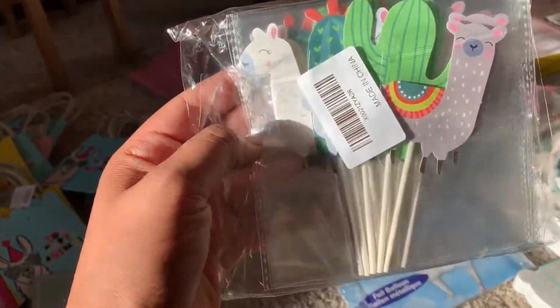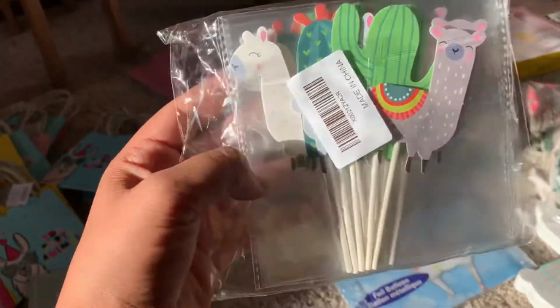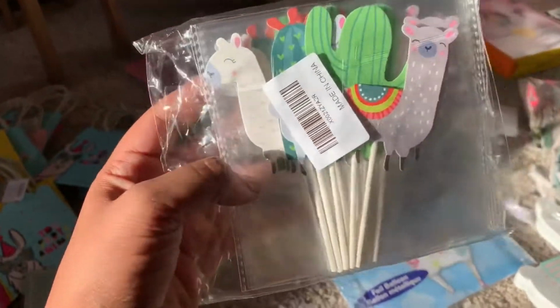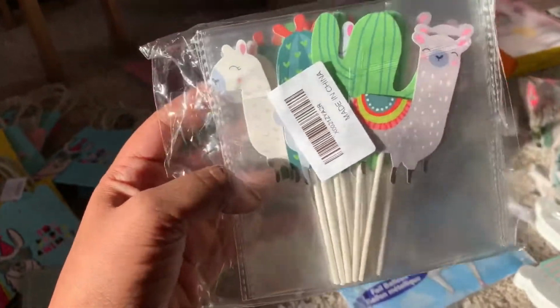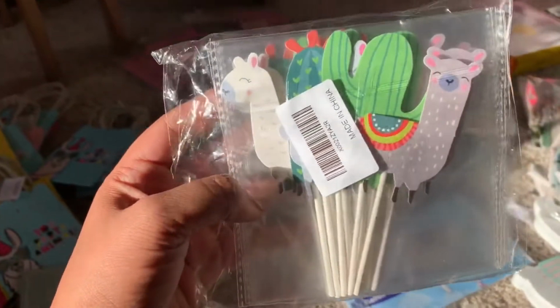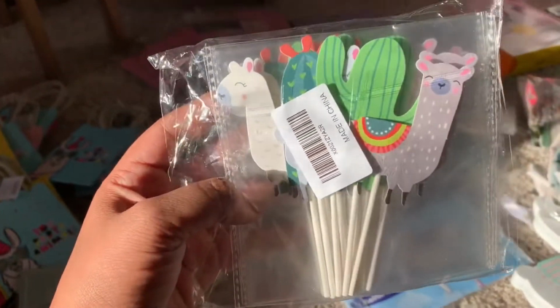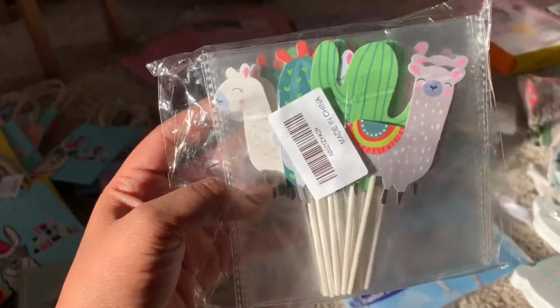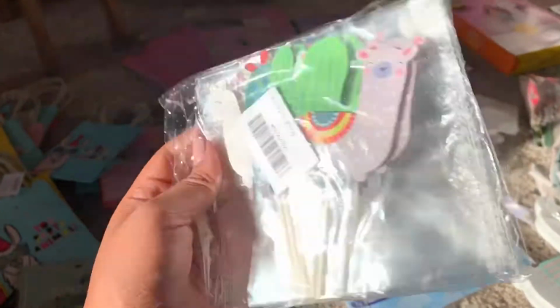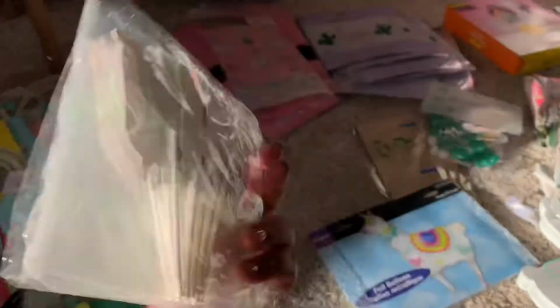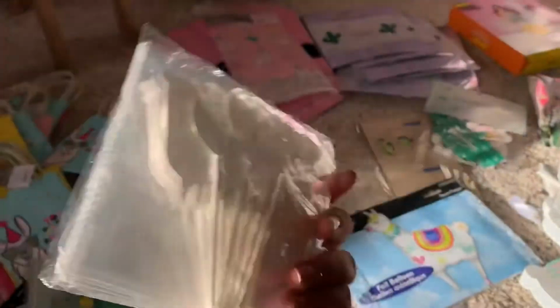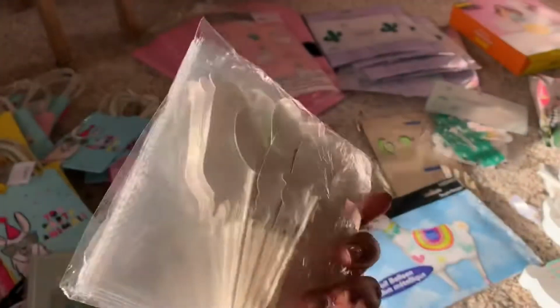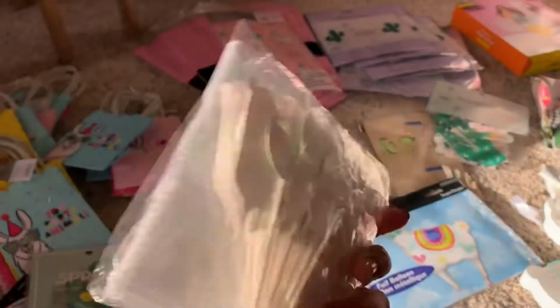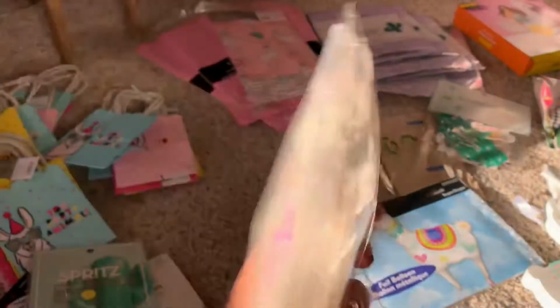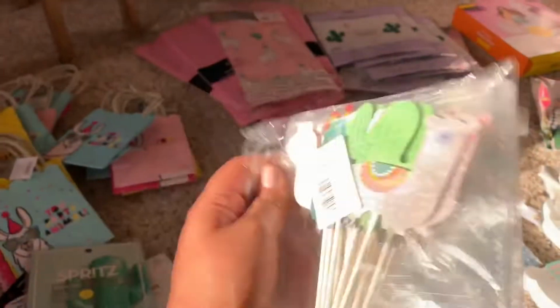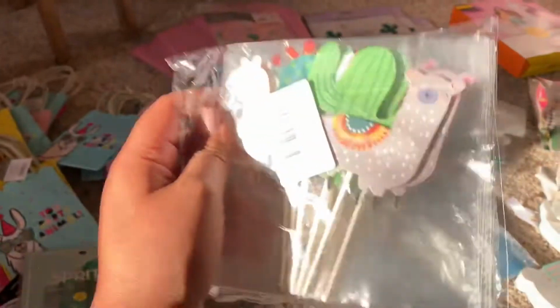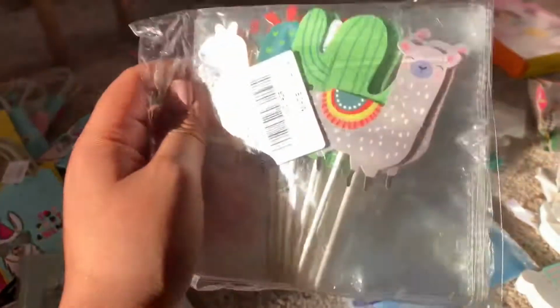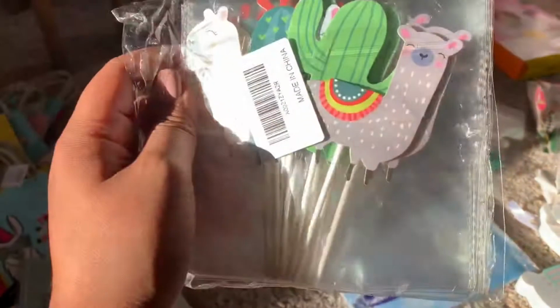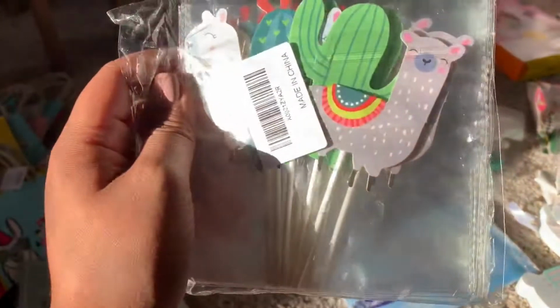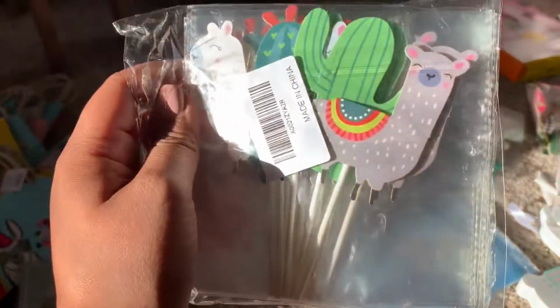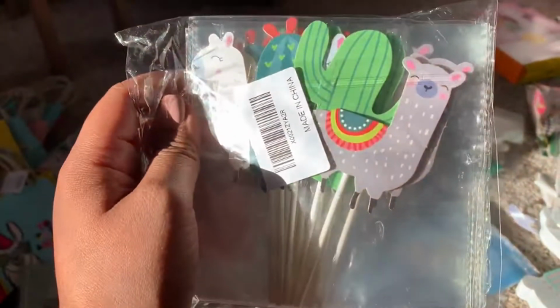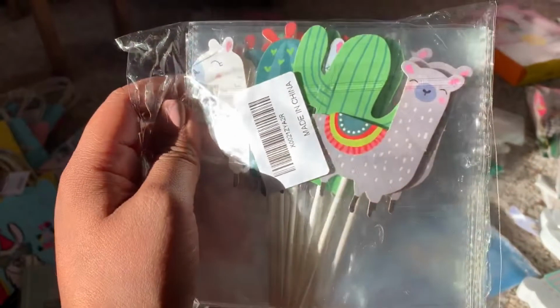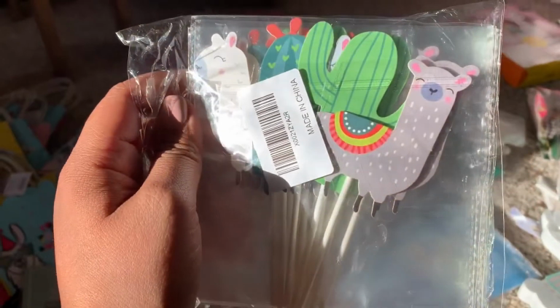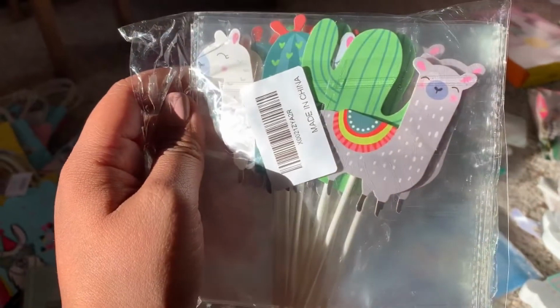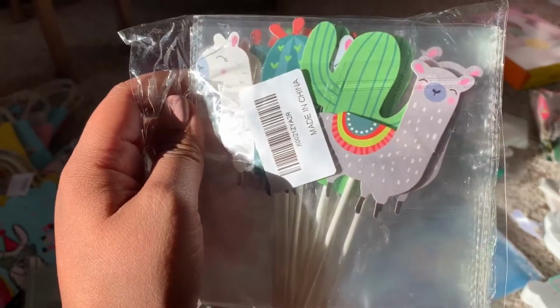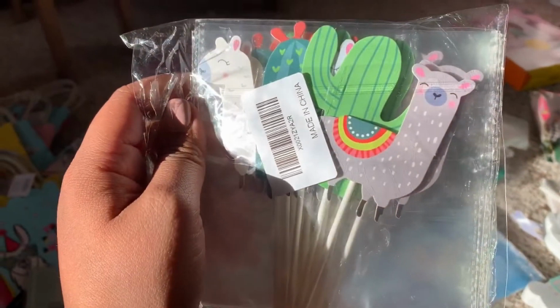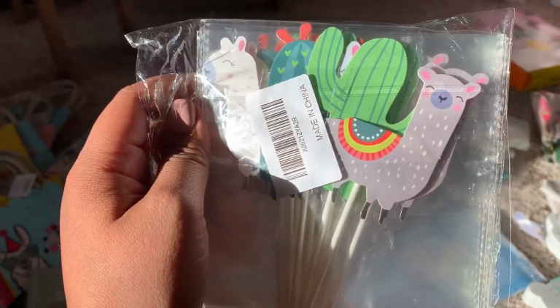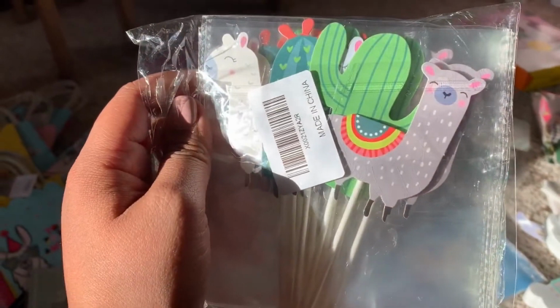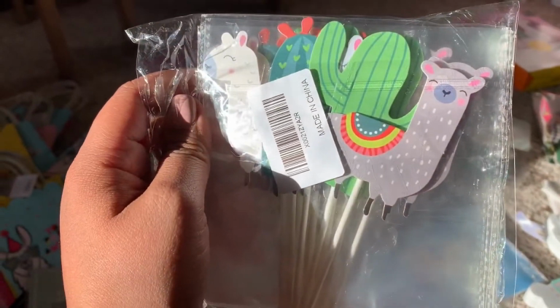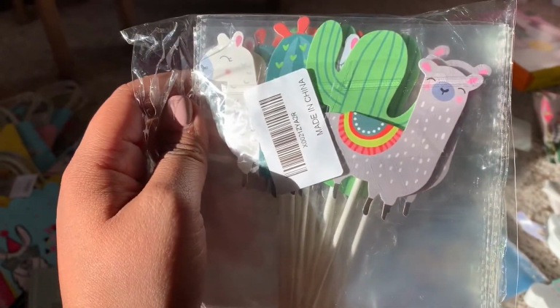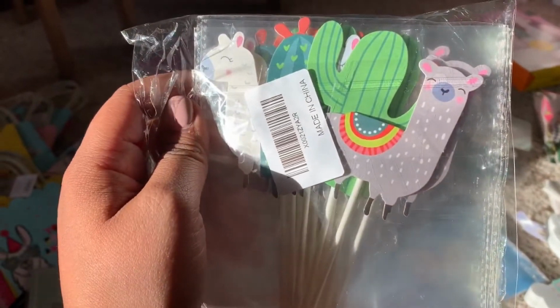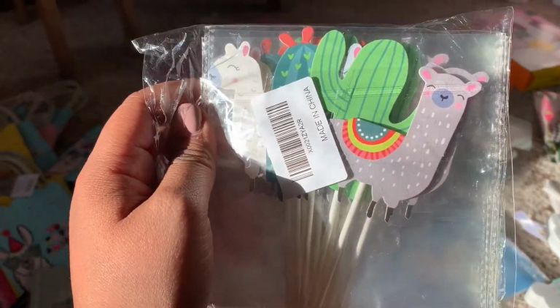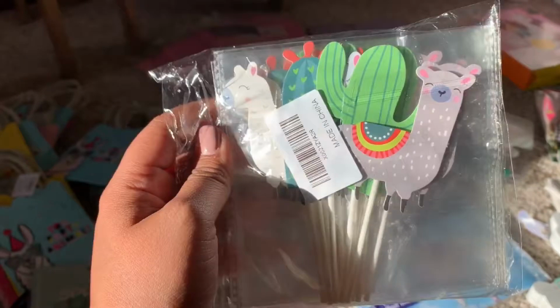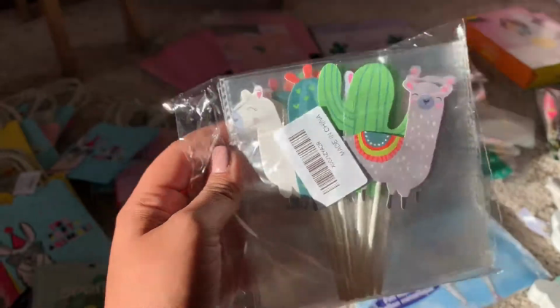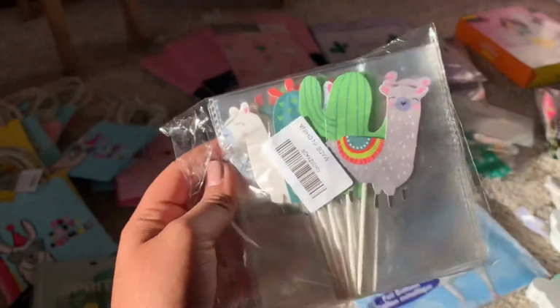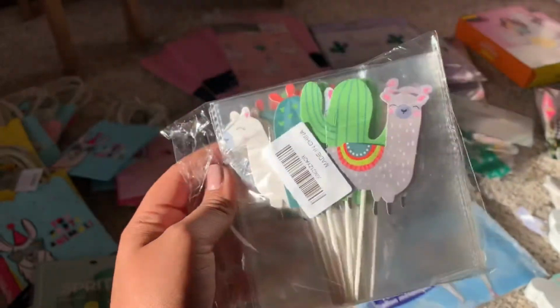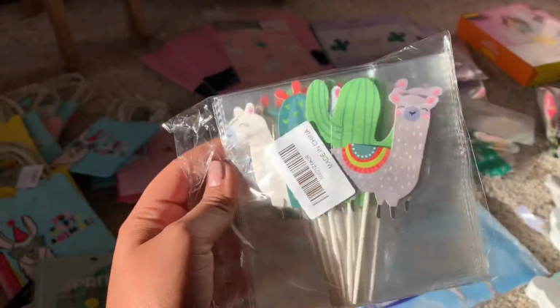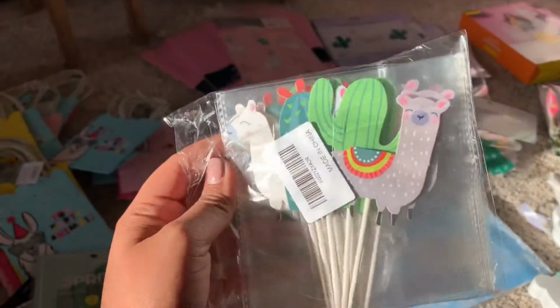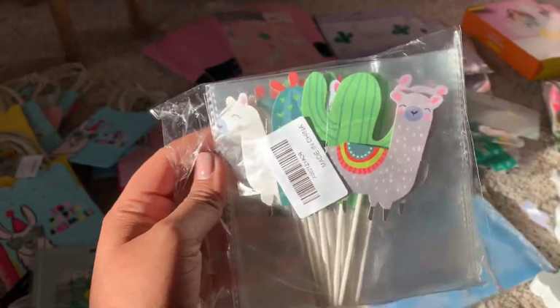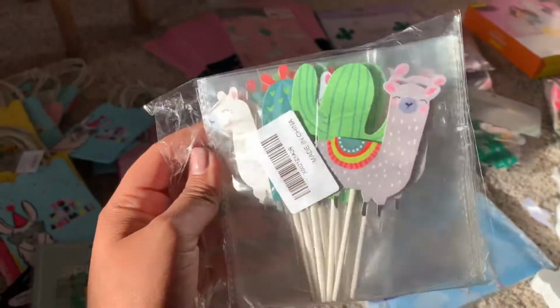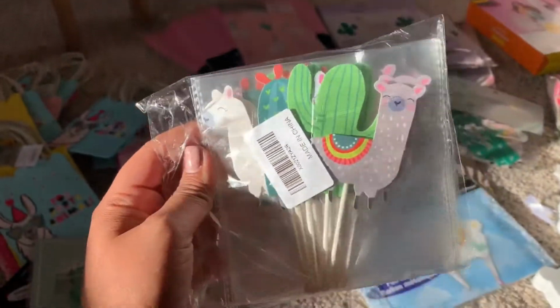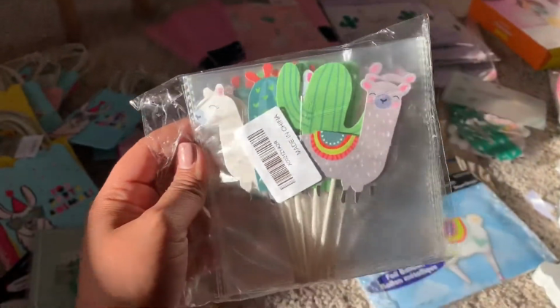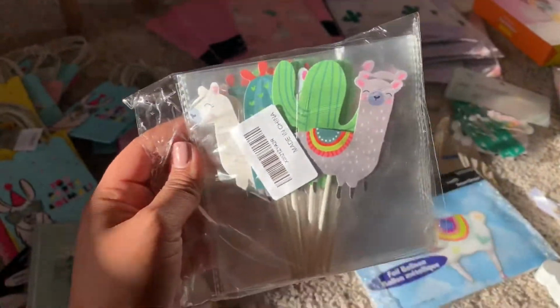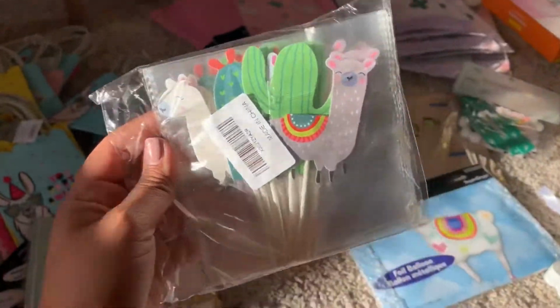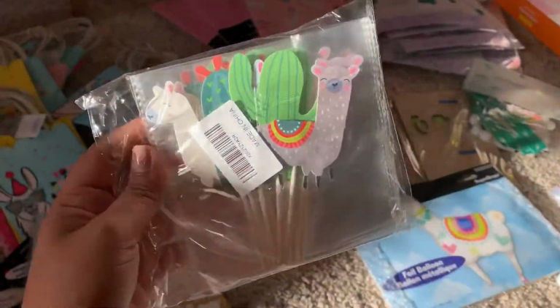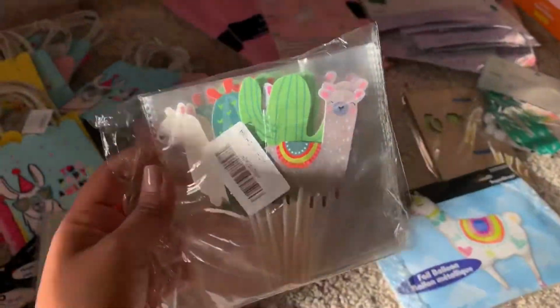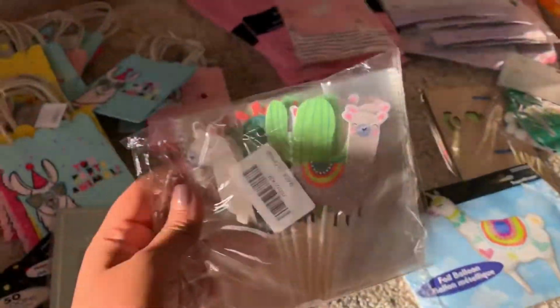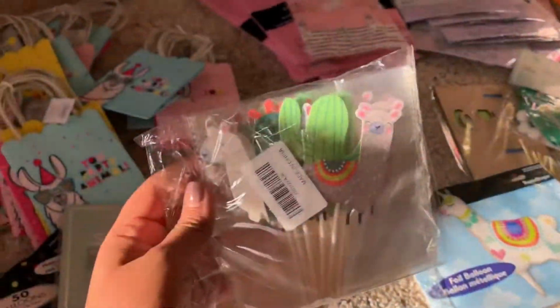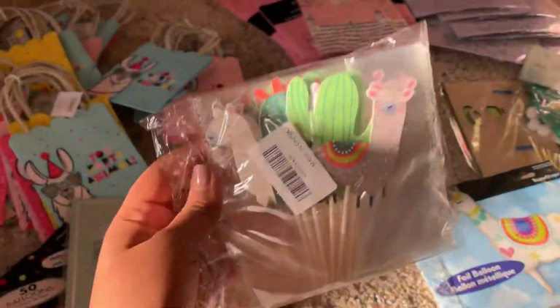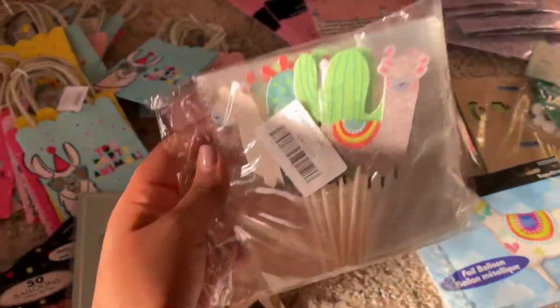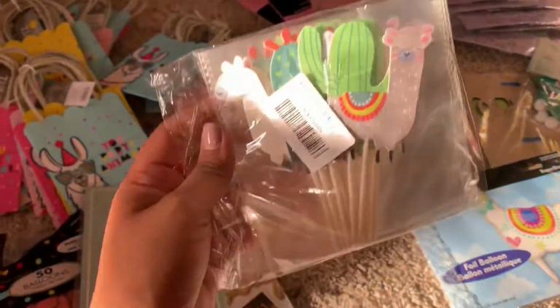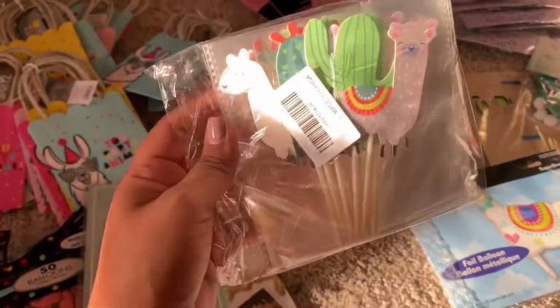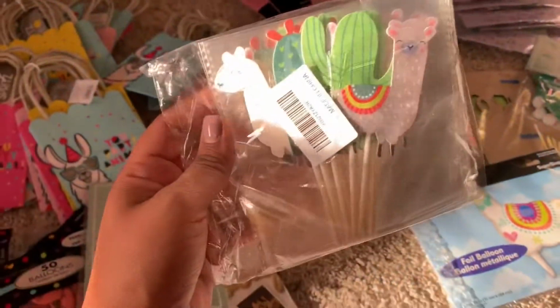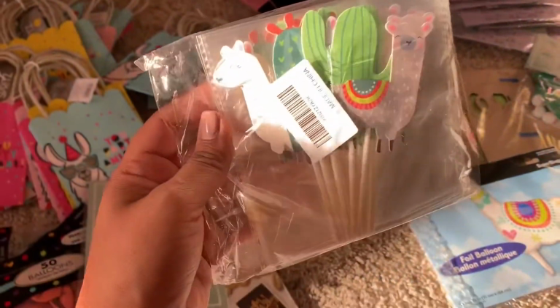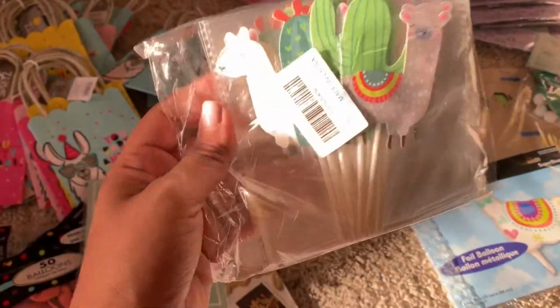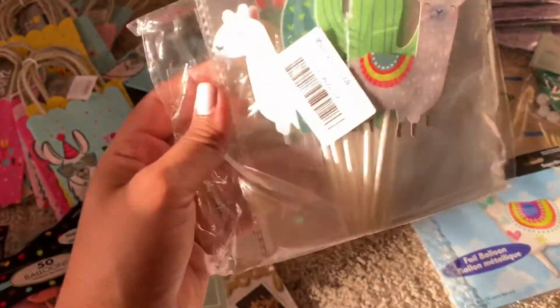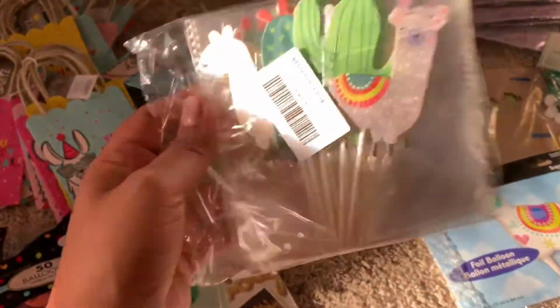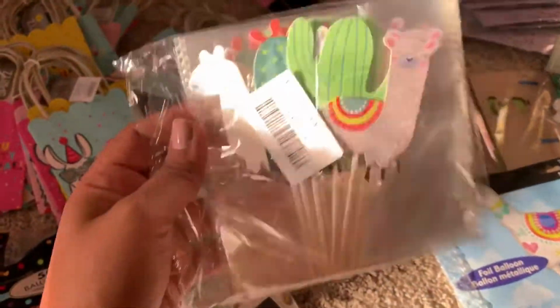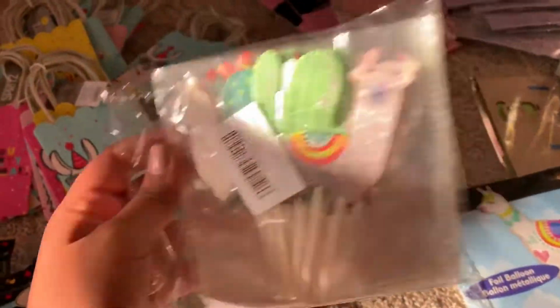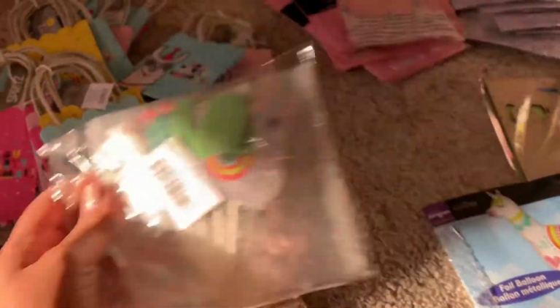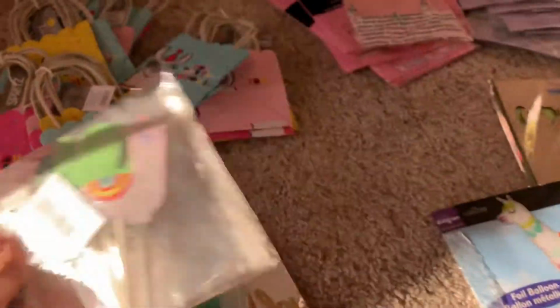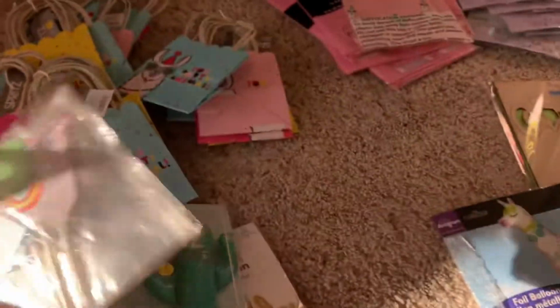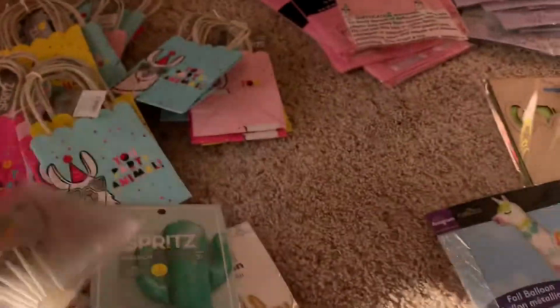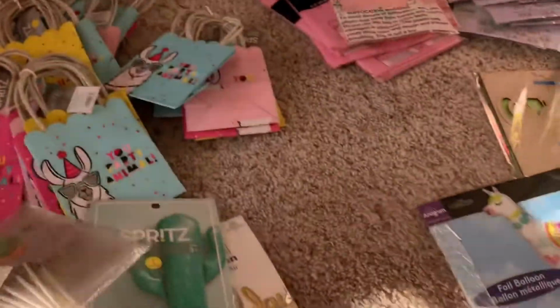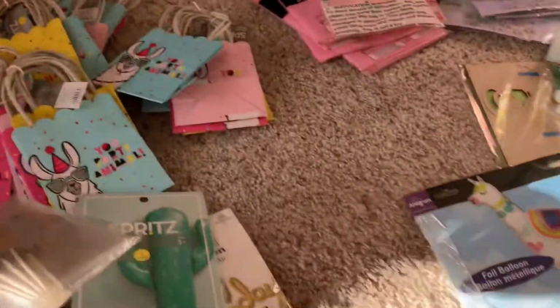And then I got these at Amazon — they're cupcake toppers. There are 24 of them for I think eight dollars.